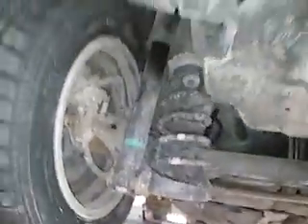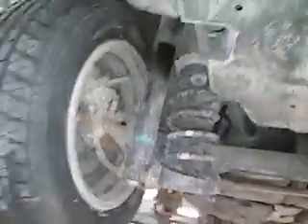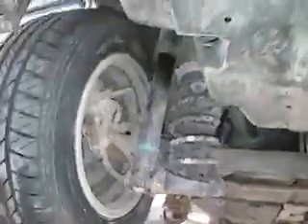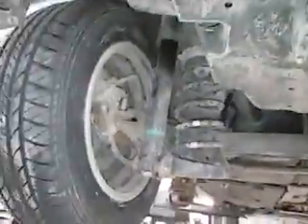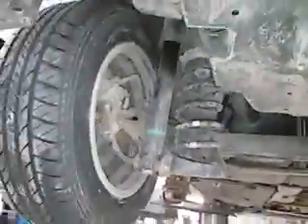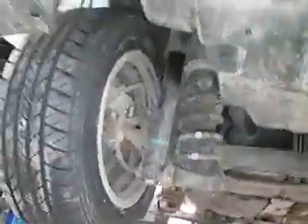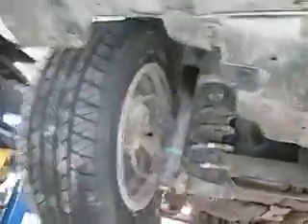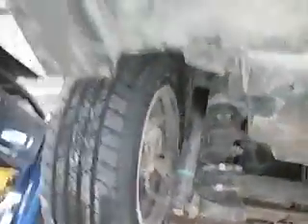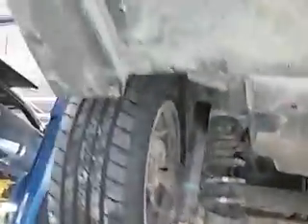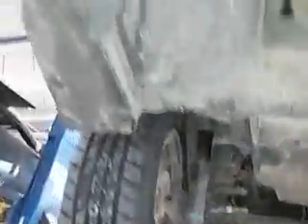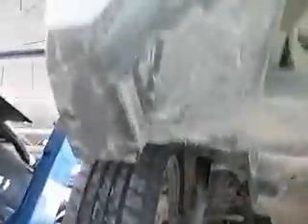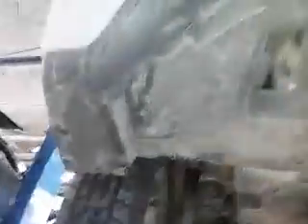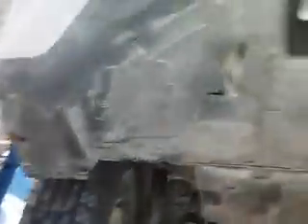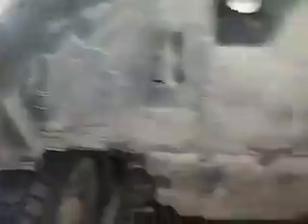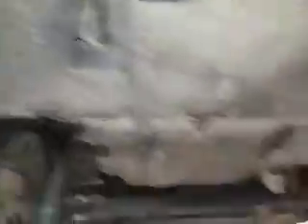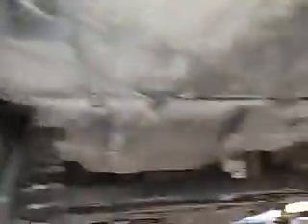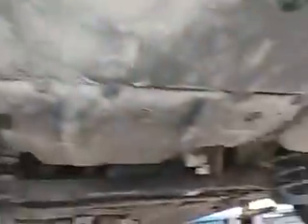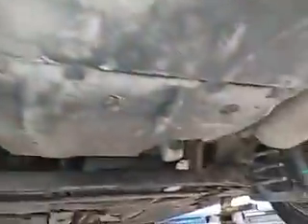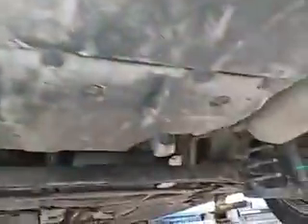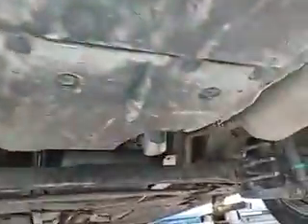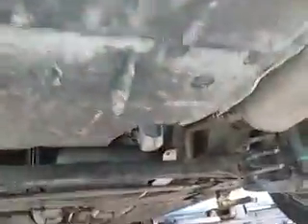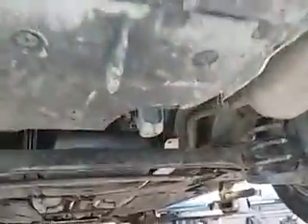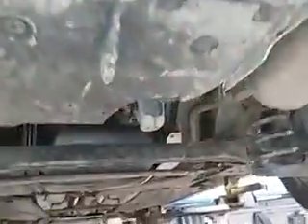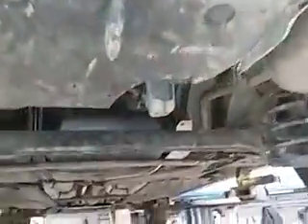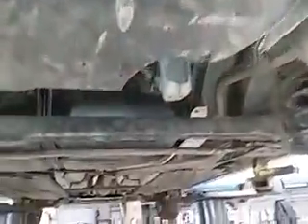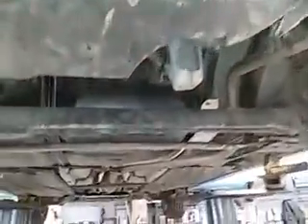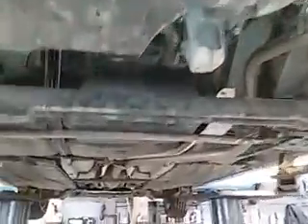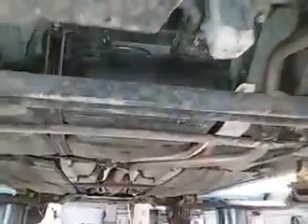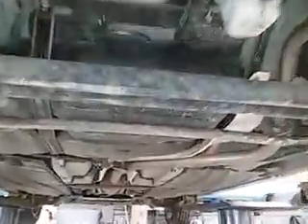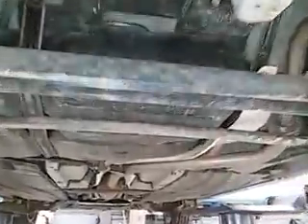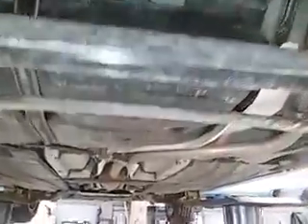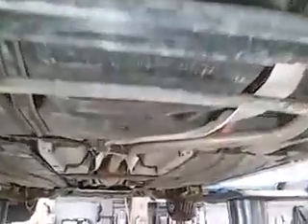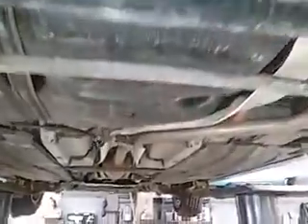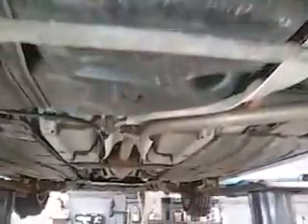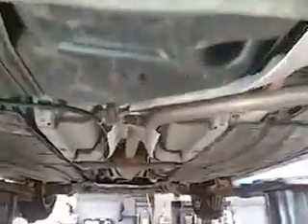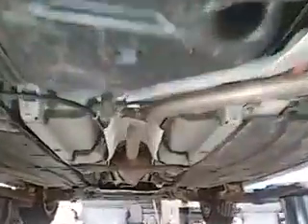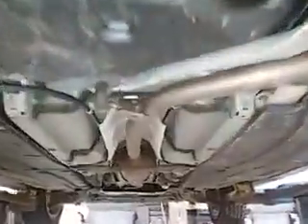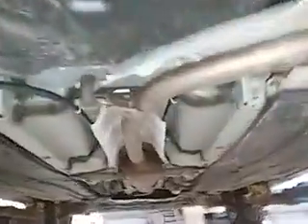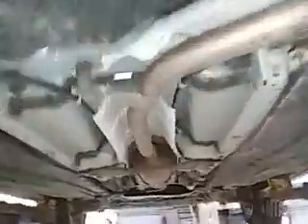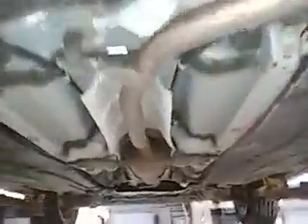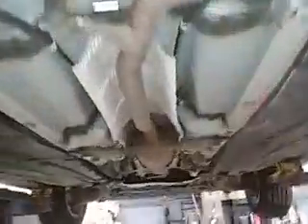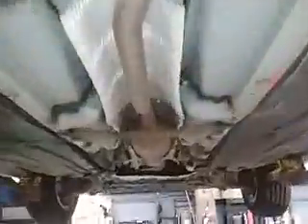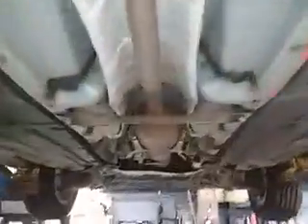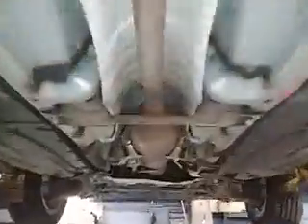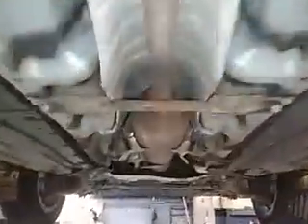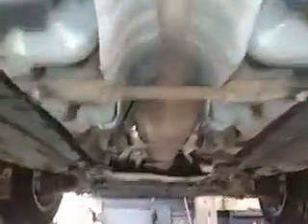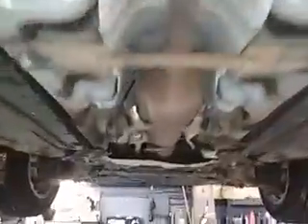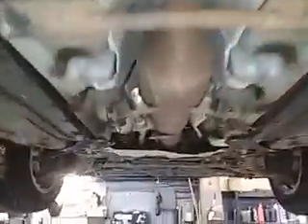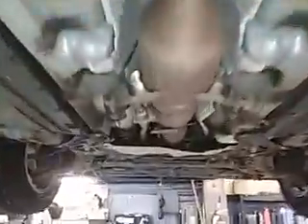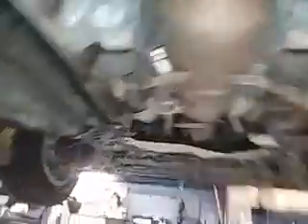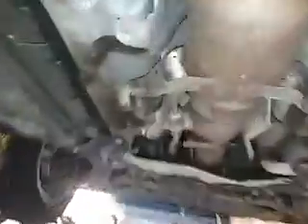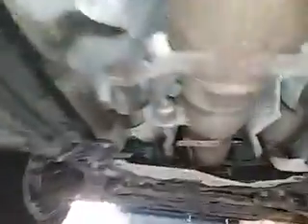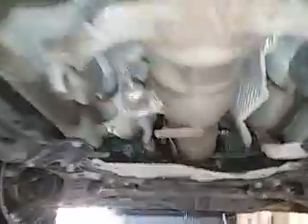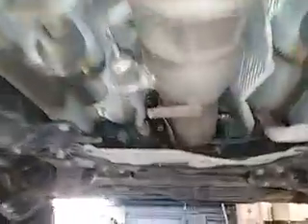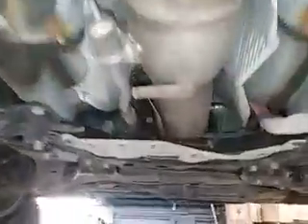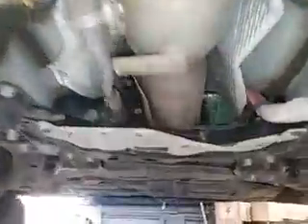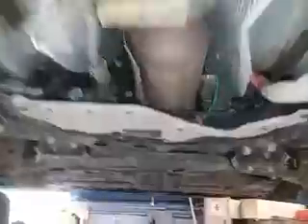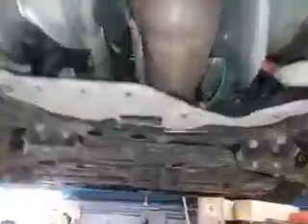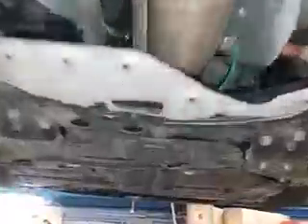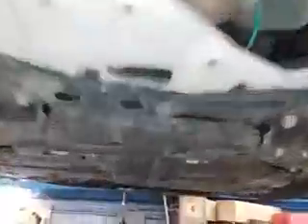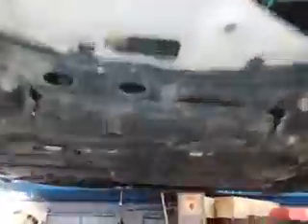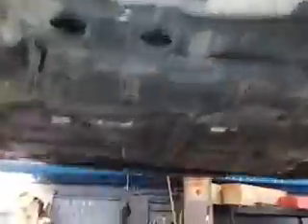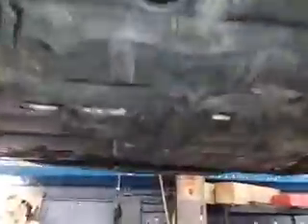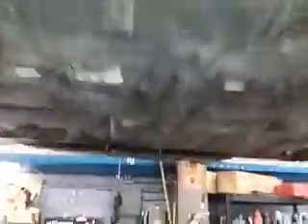The coil springs, shocks — everything is good, like I said. So this was brakes all the way around, new tires, and a little bit of minor maintenance. It's all buttoned up for you.